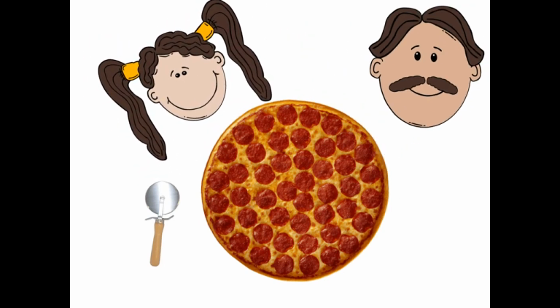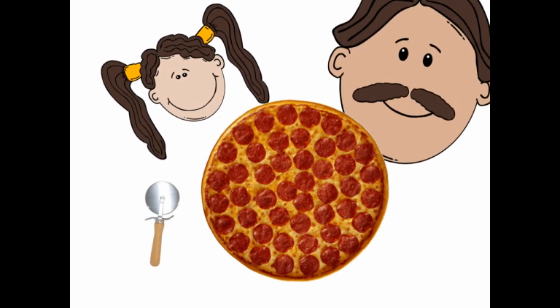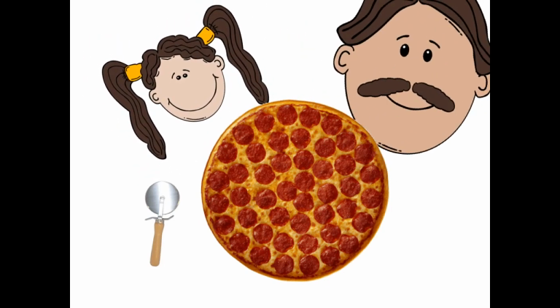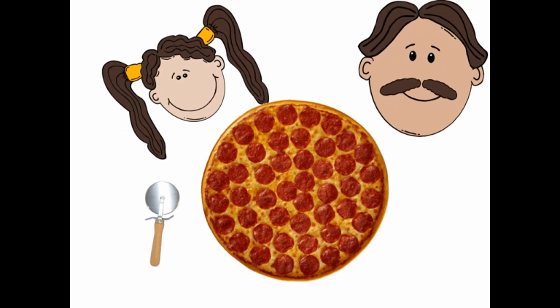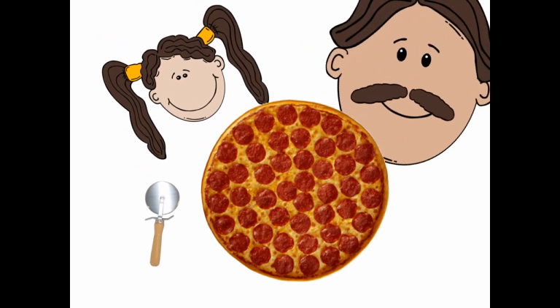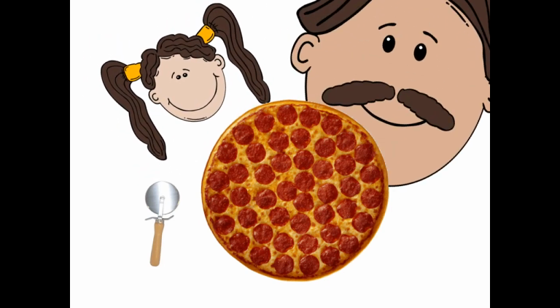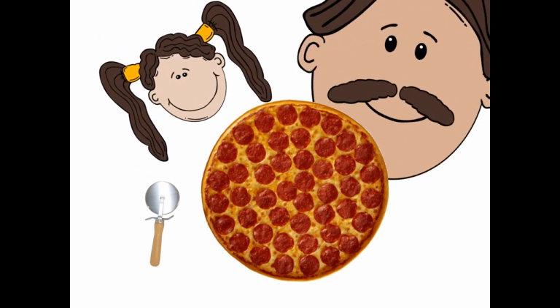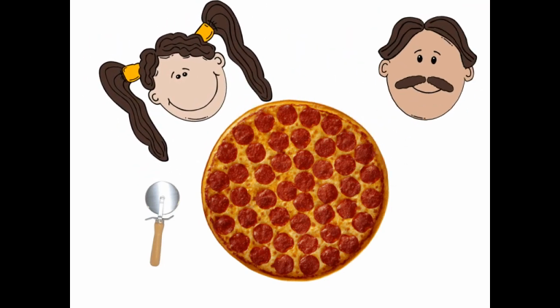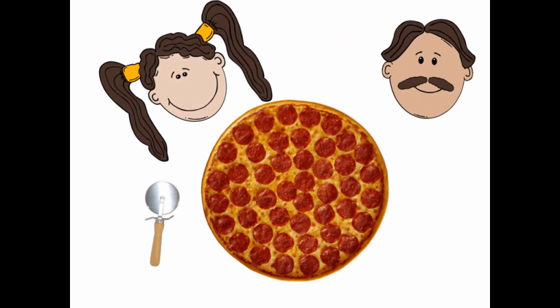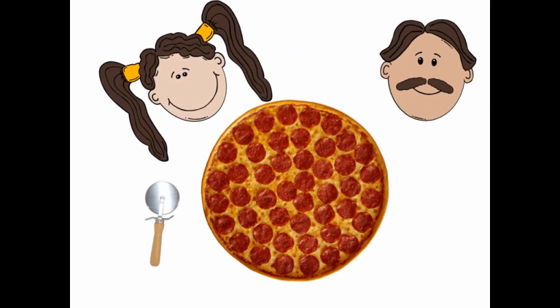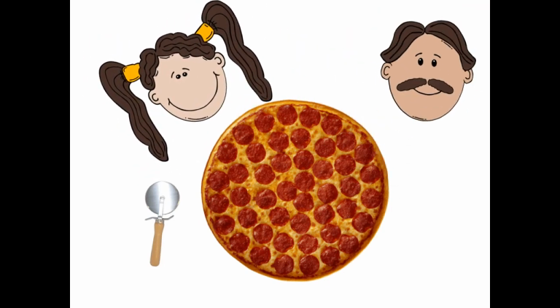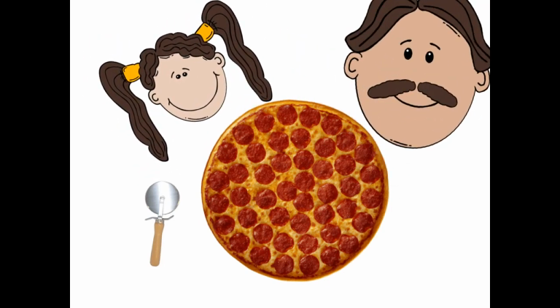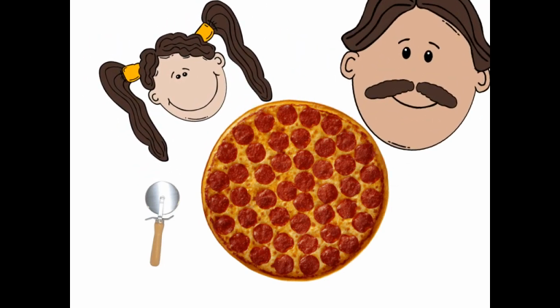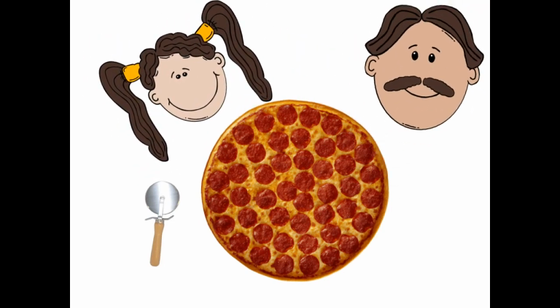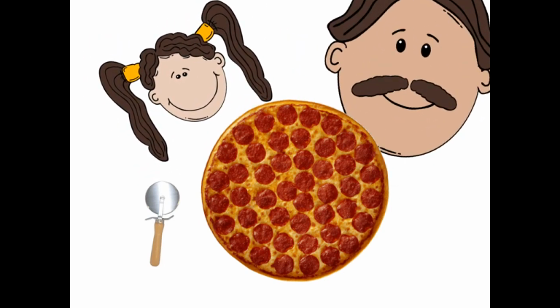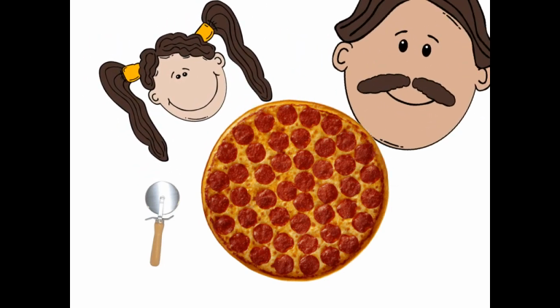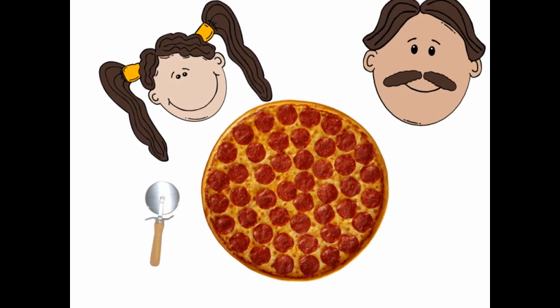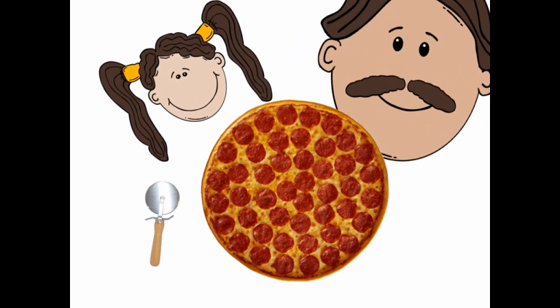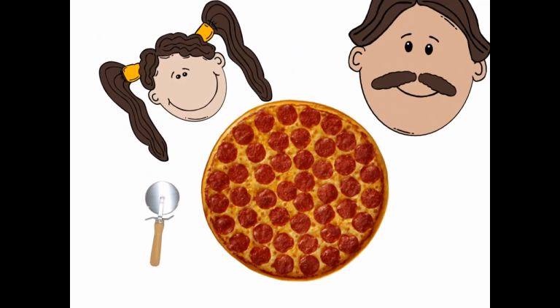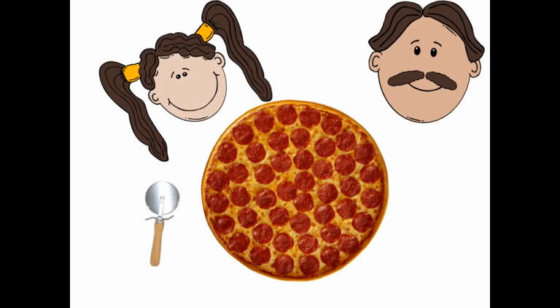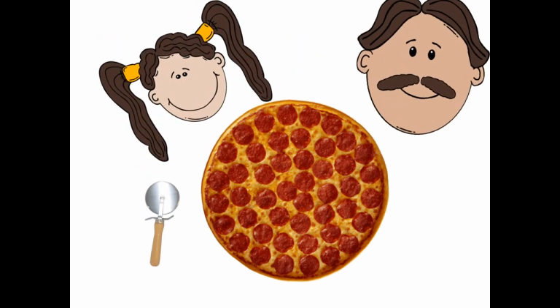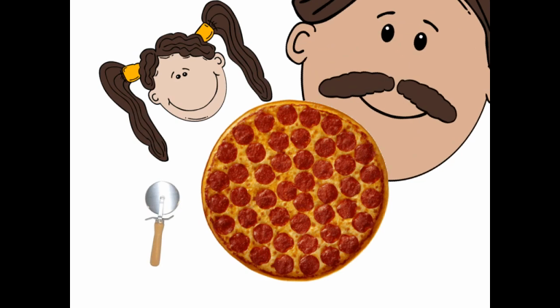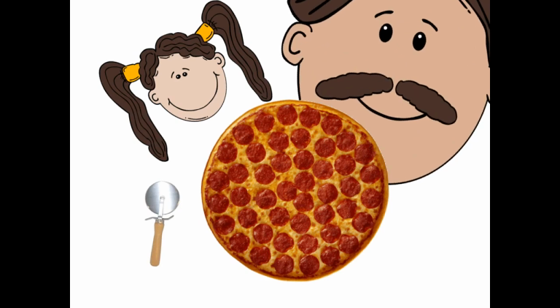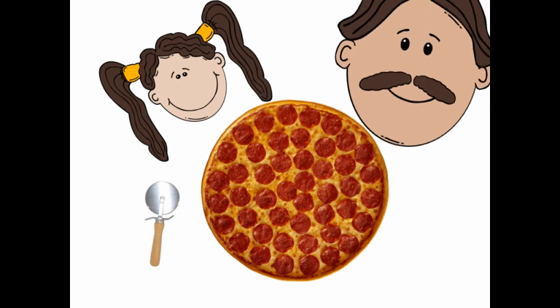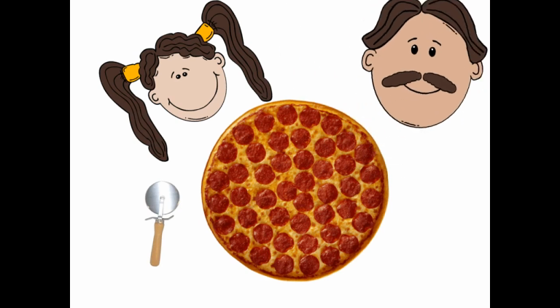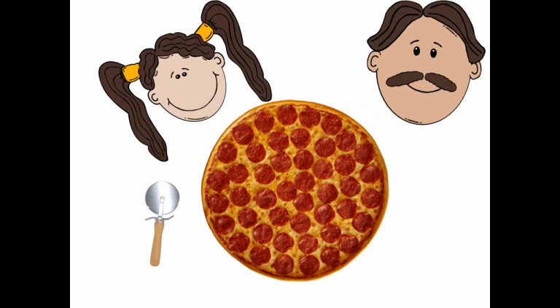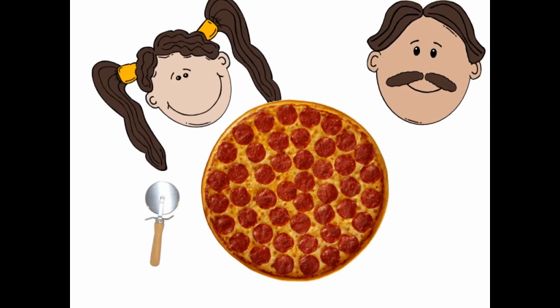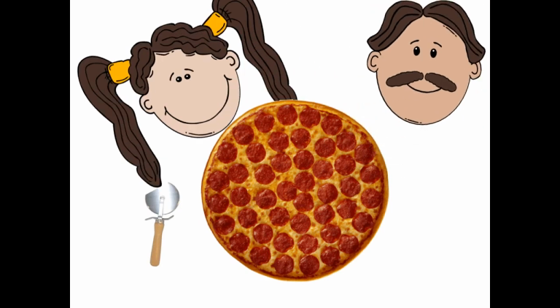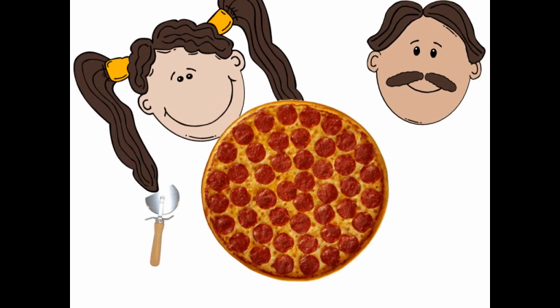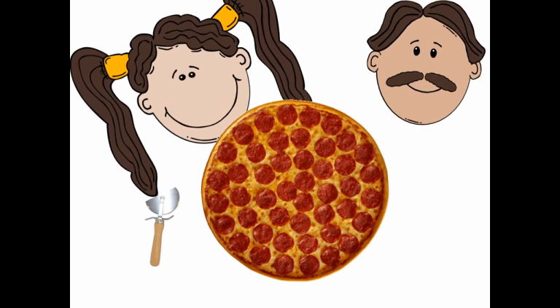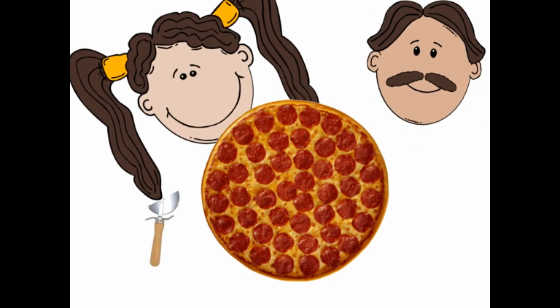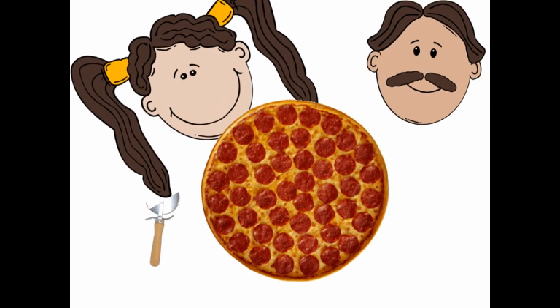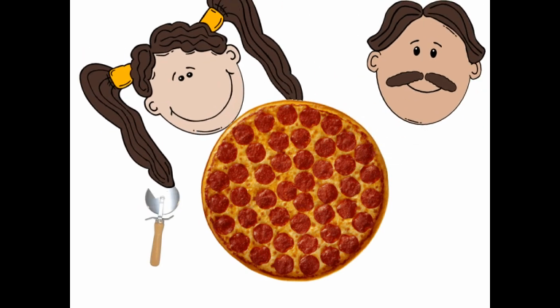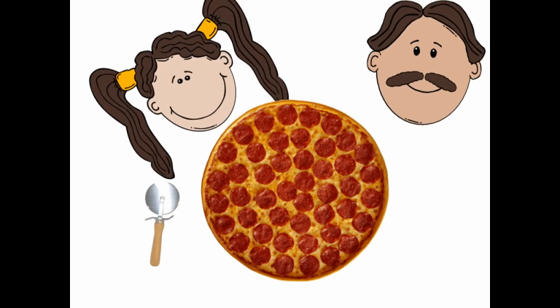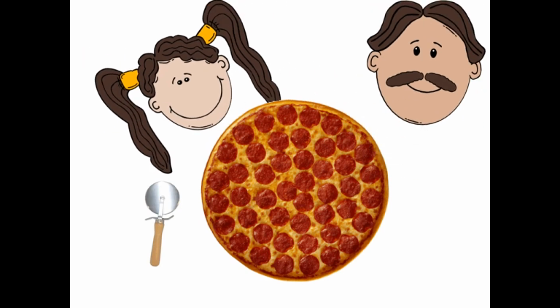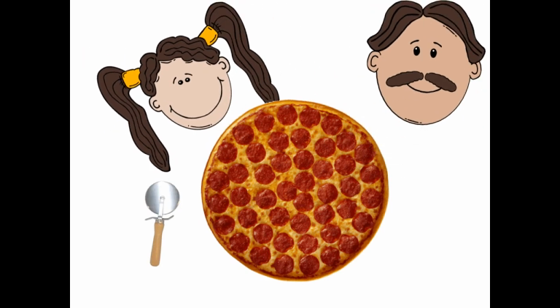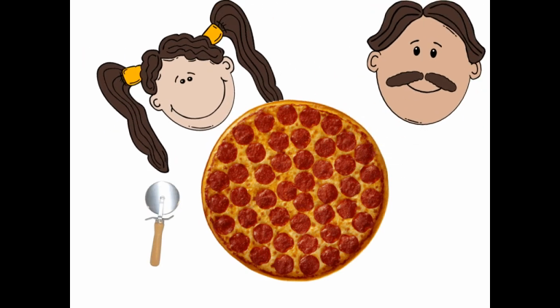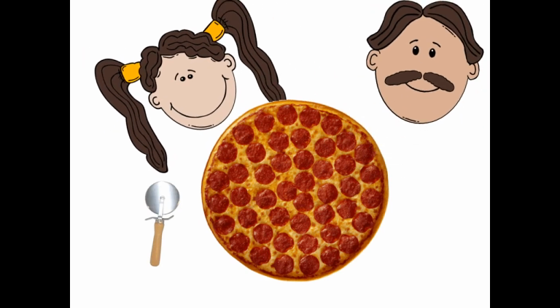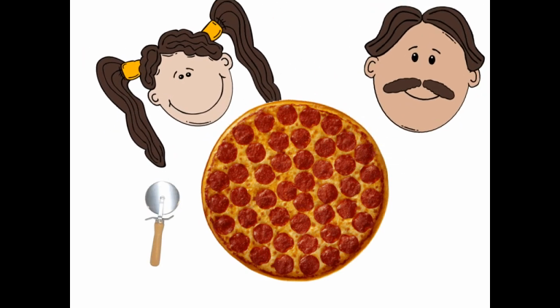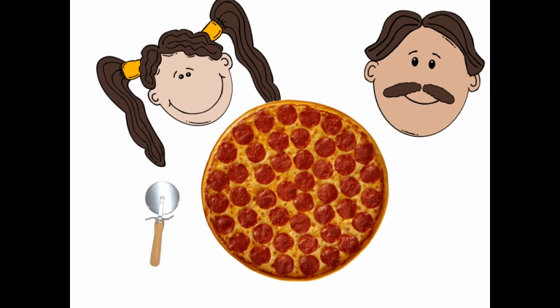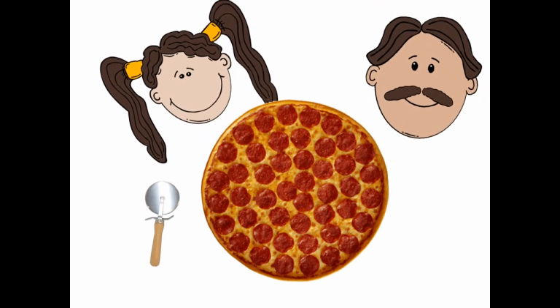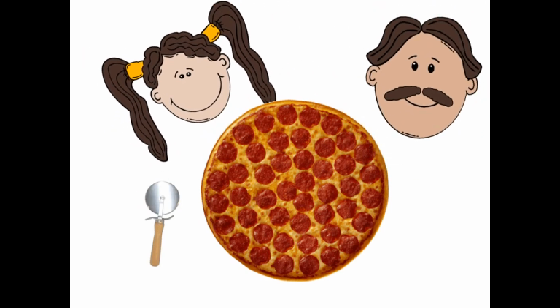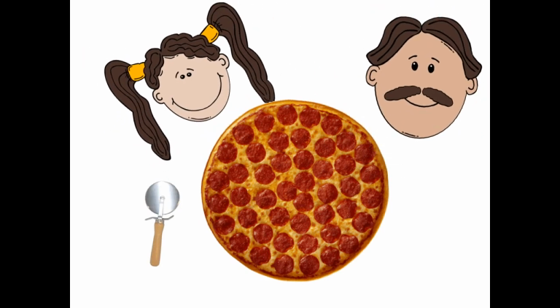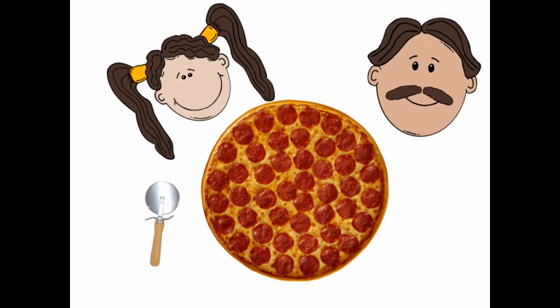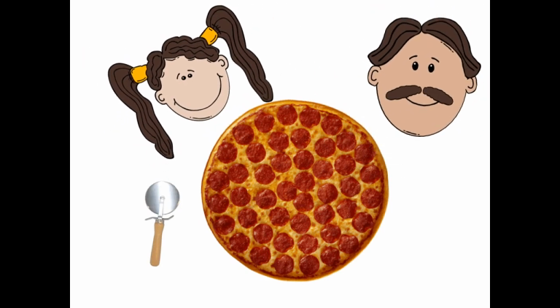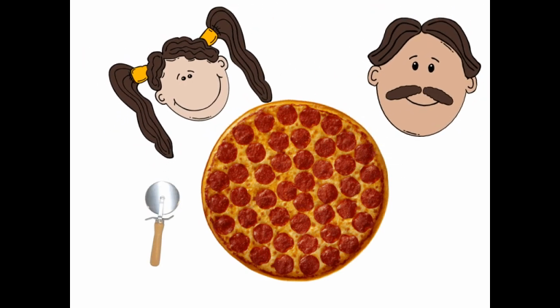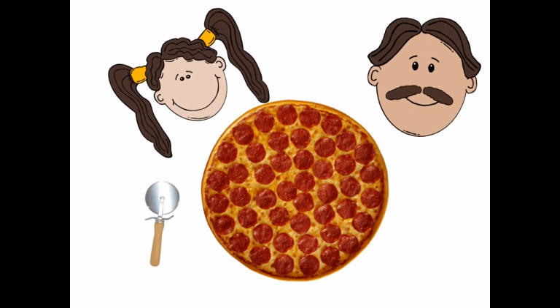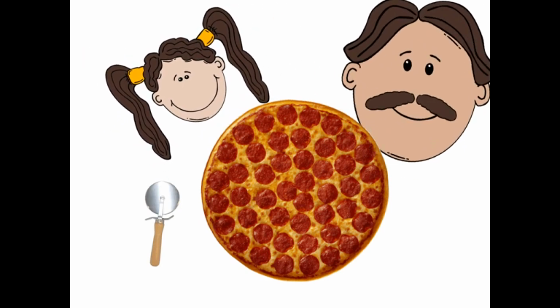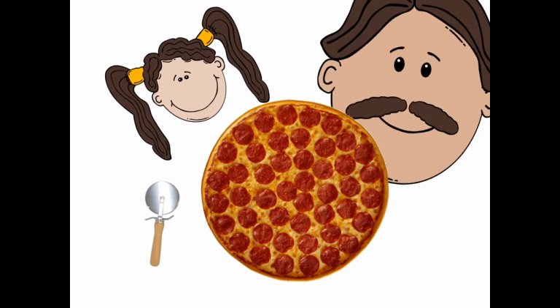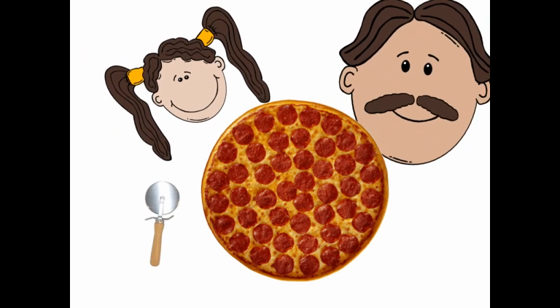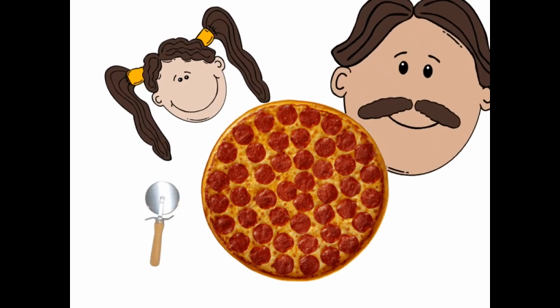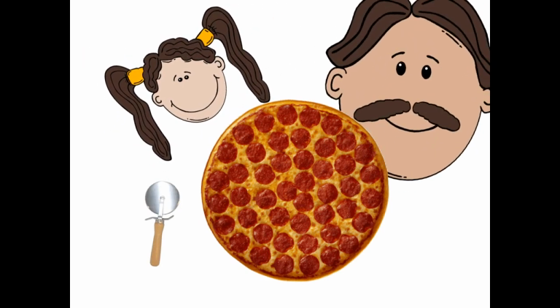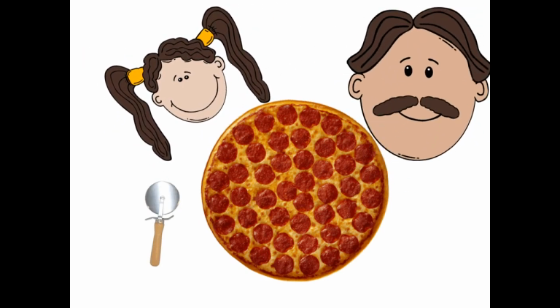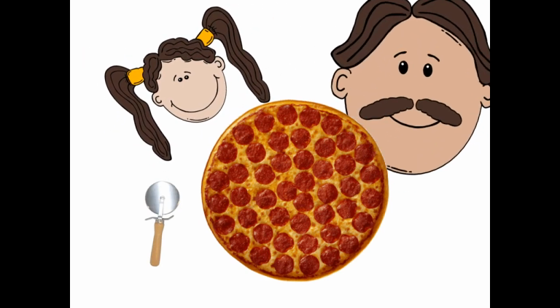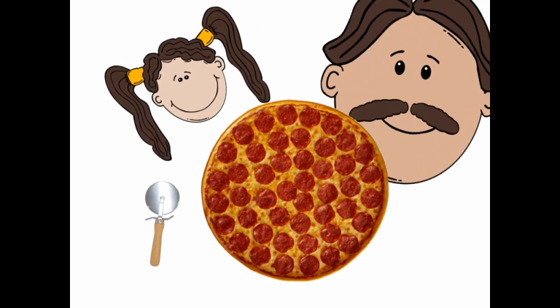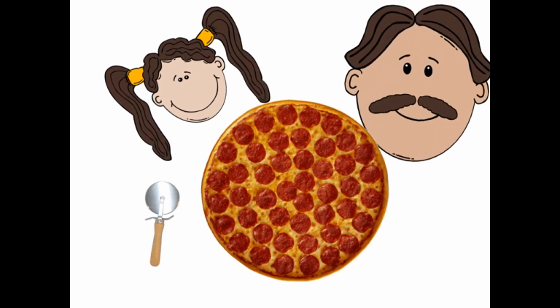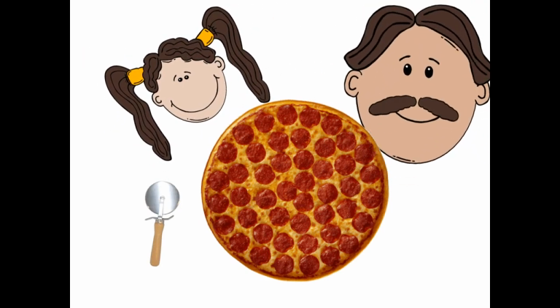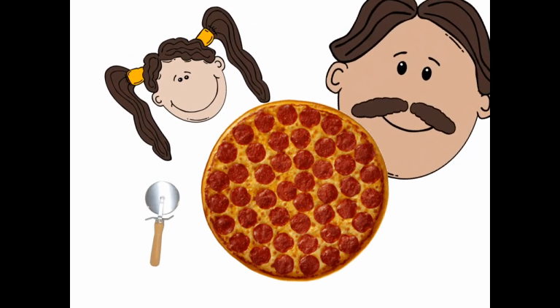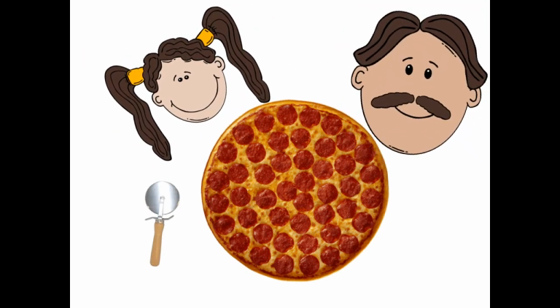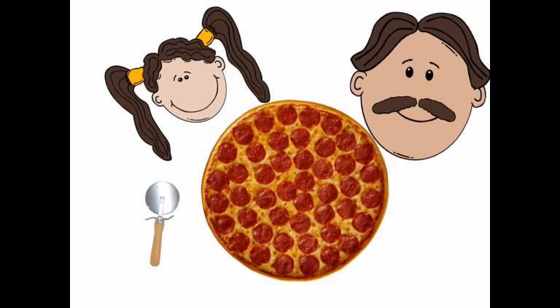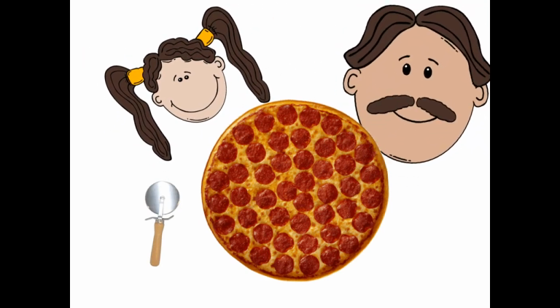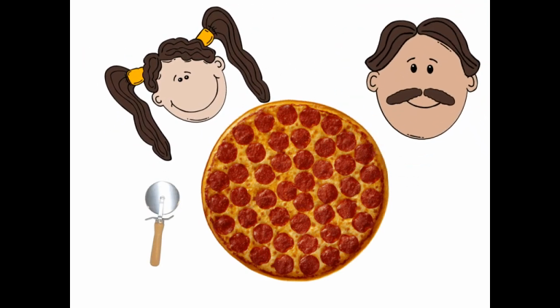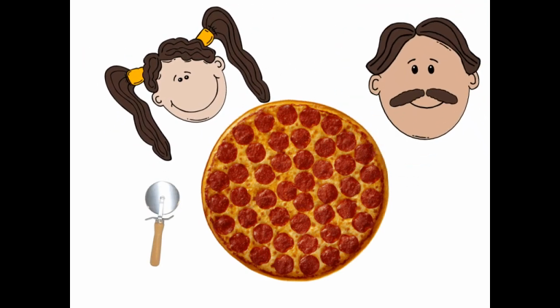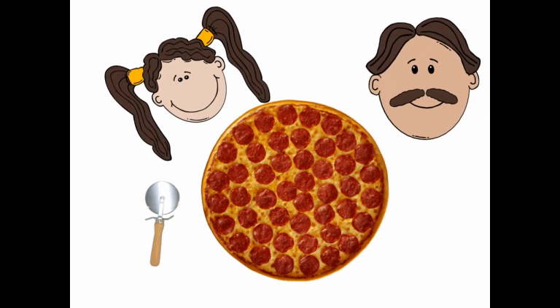Hello, Josephine. Would you like some pizza? Oh, Papa, I'd love some pizza. I'm starving. Good. Let me cut you a piece.